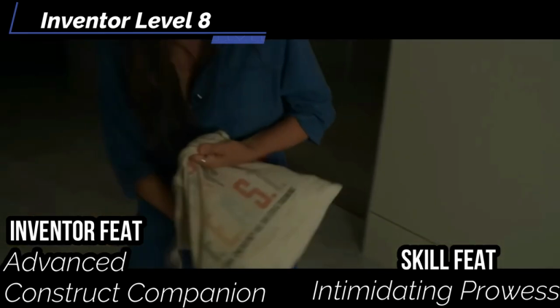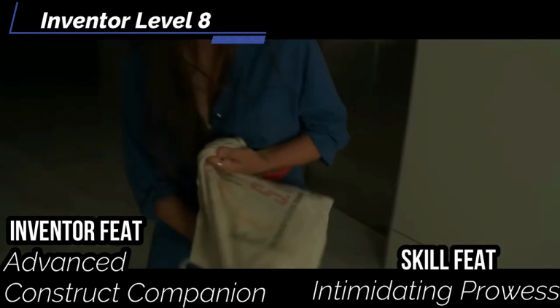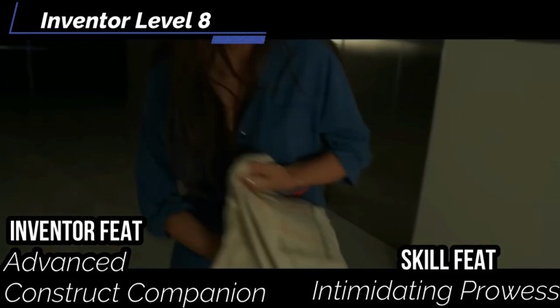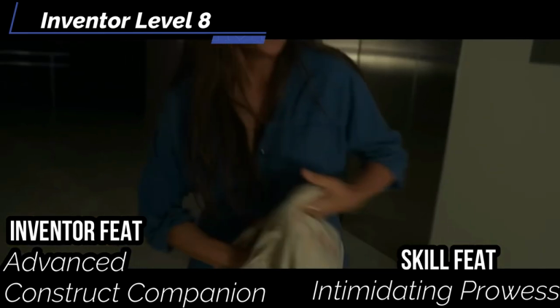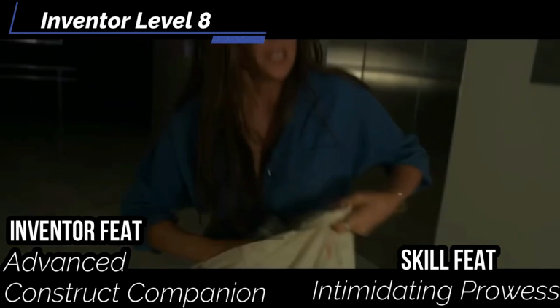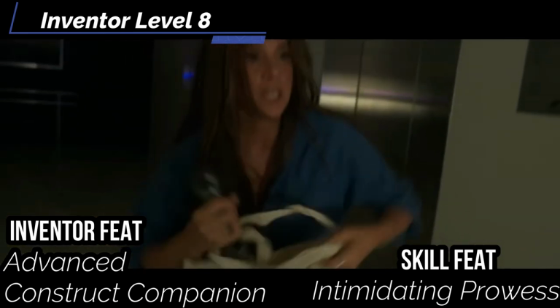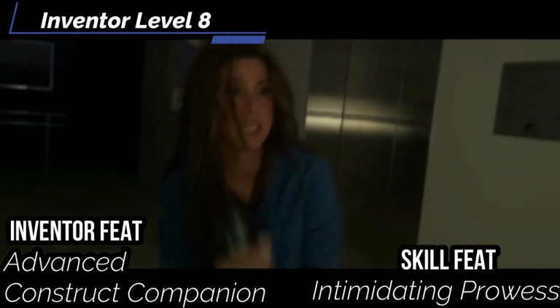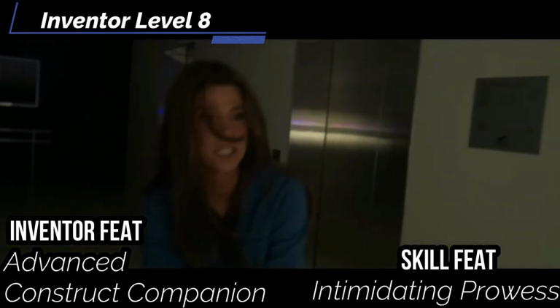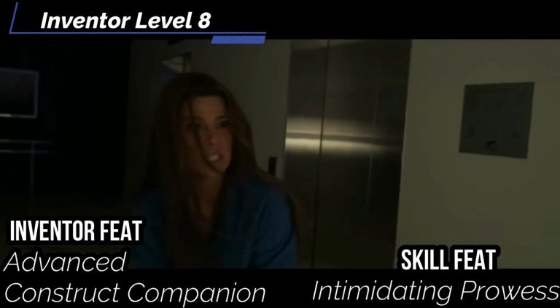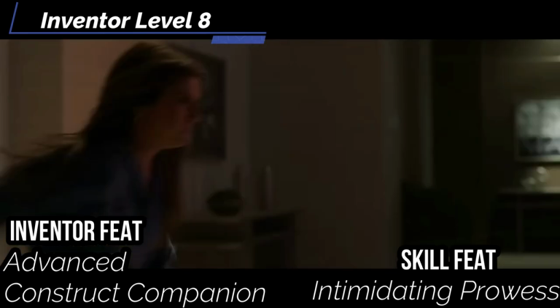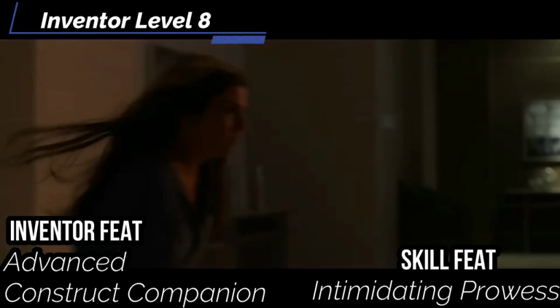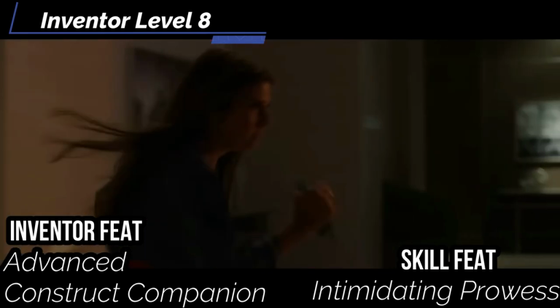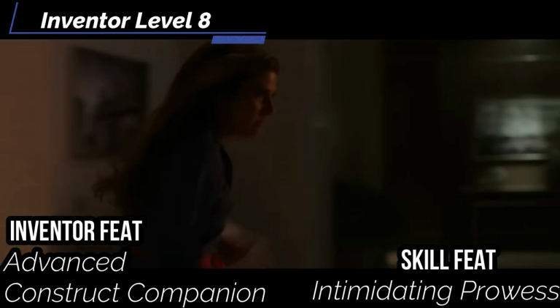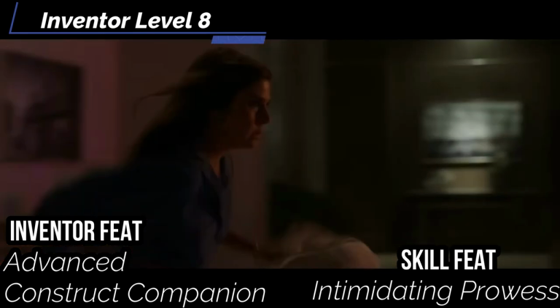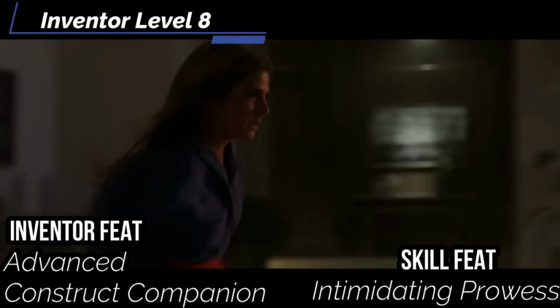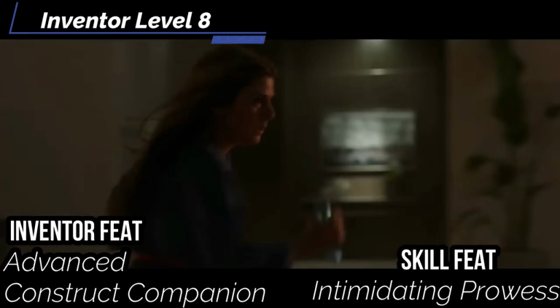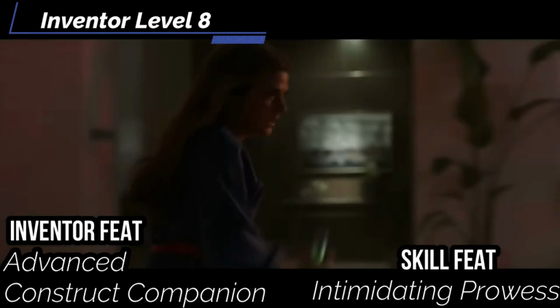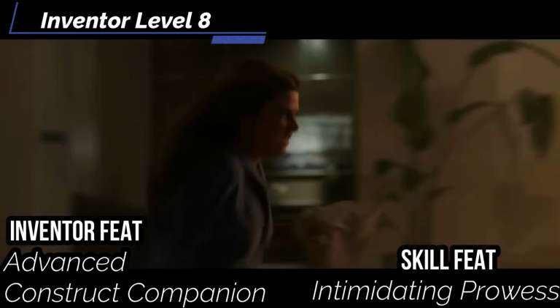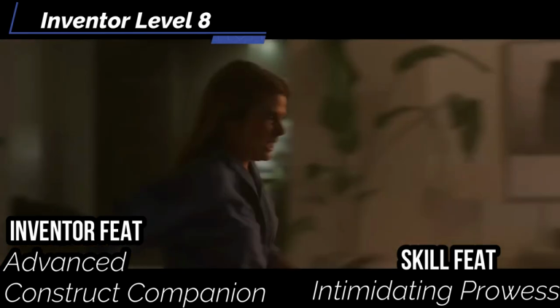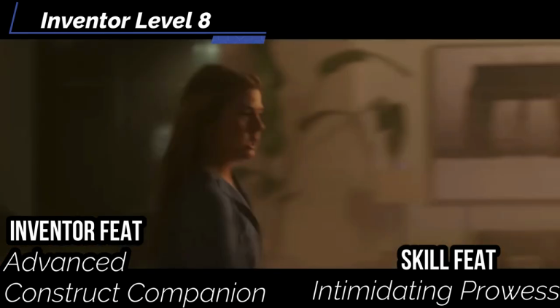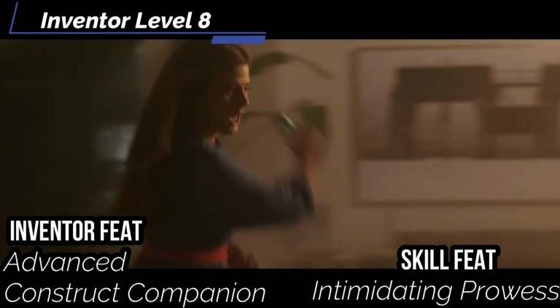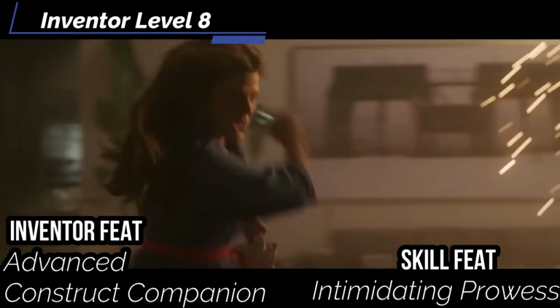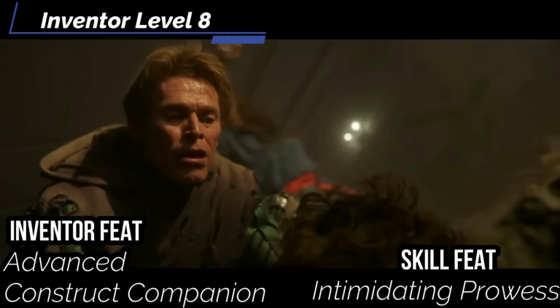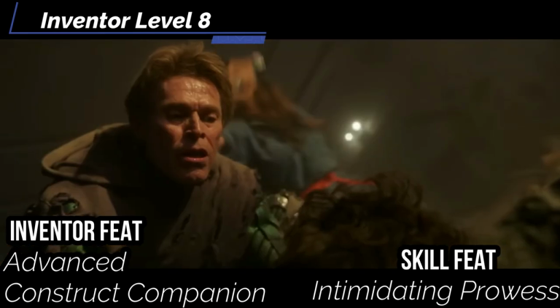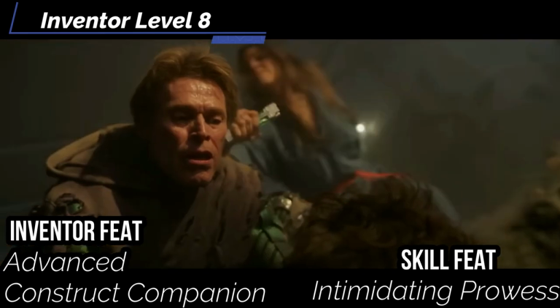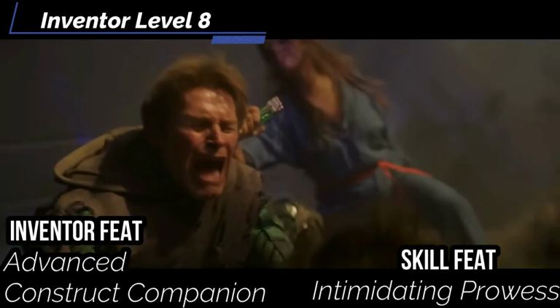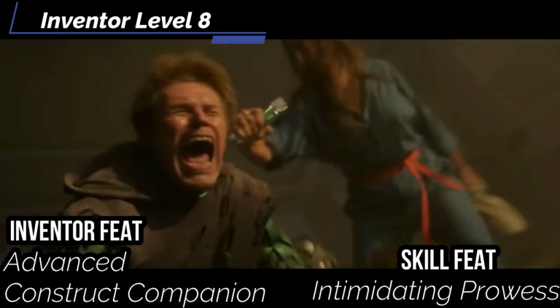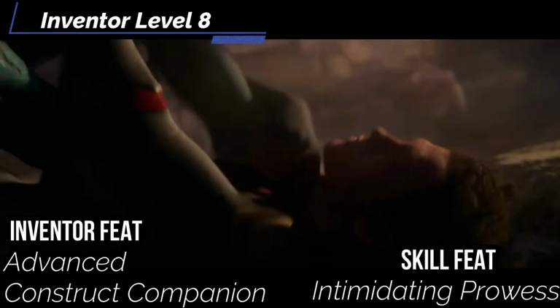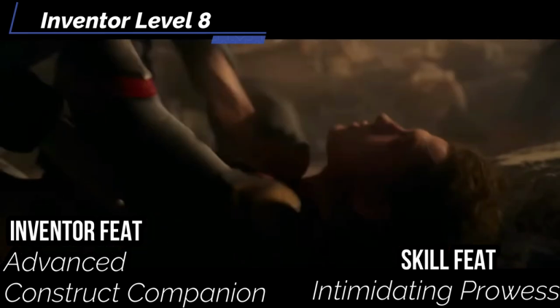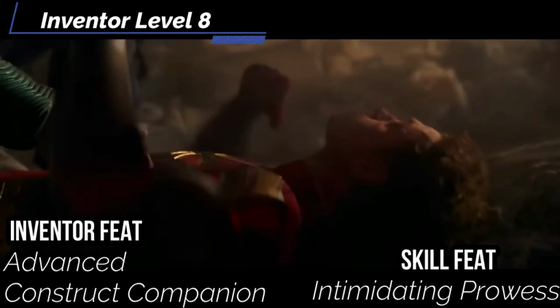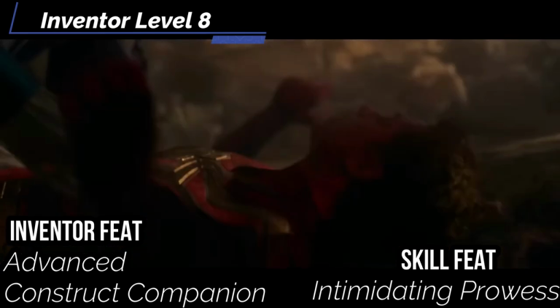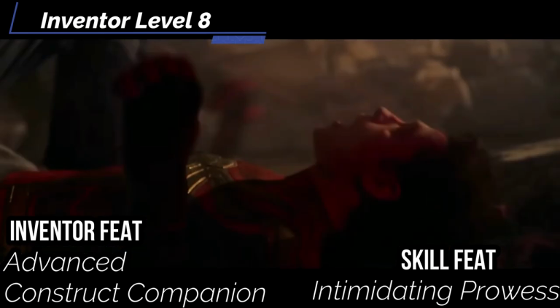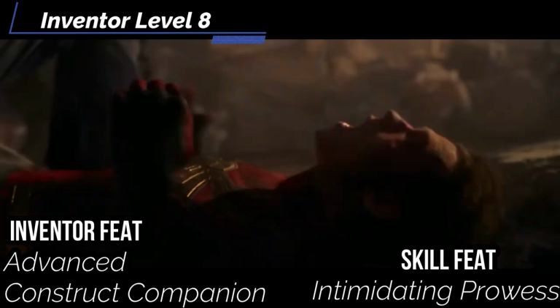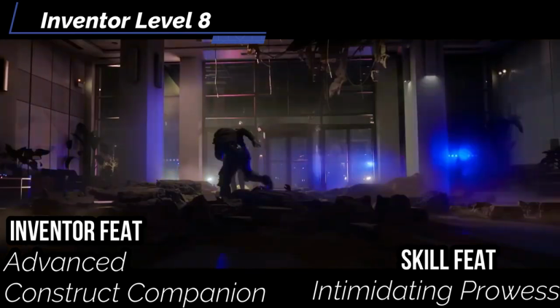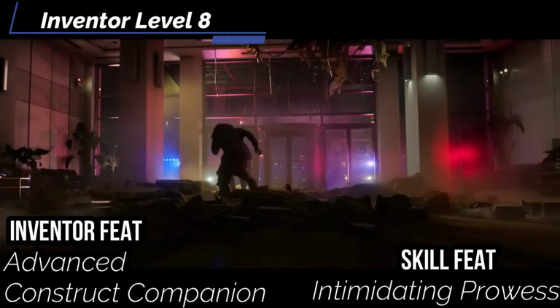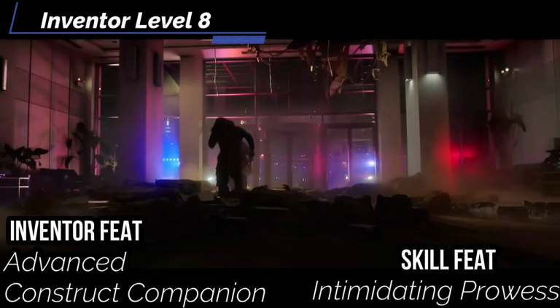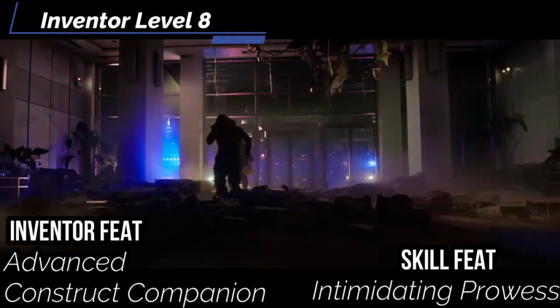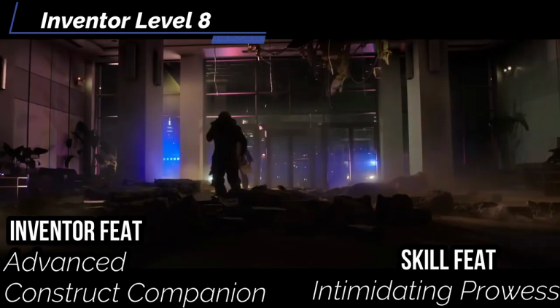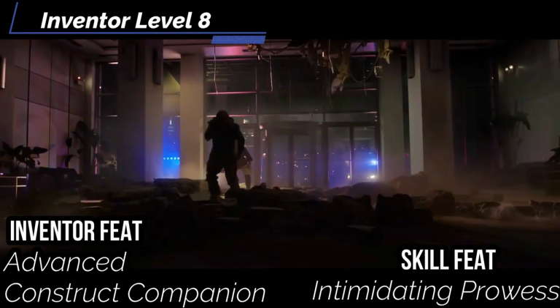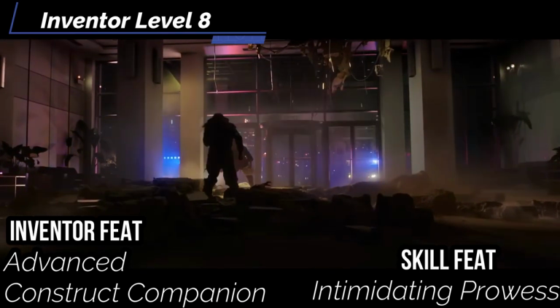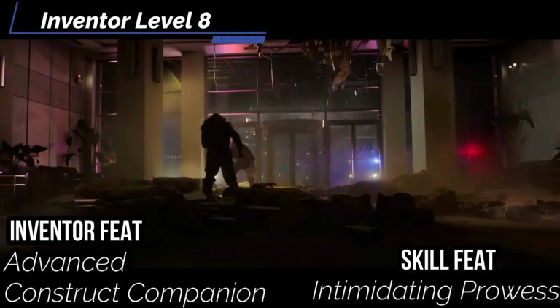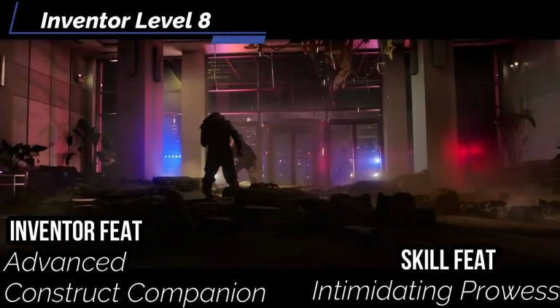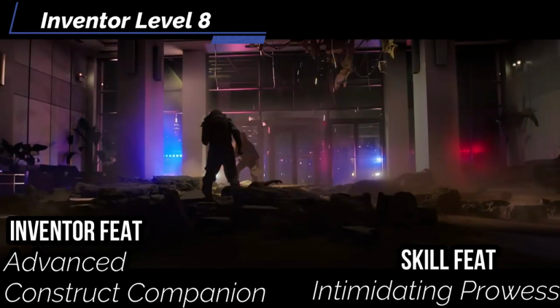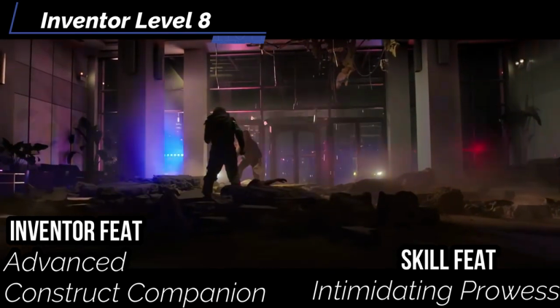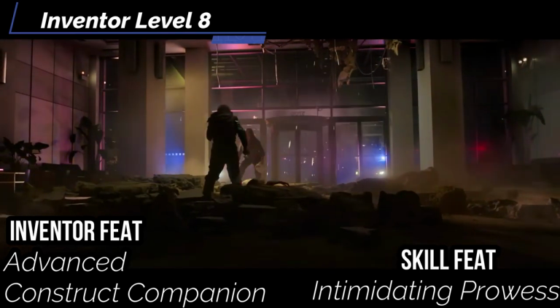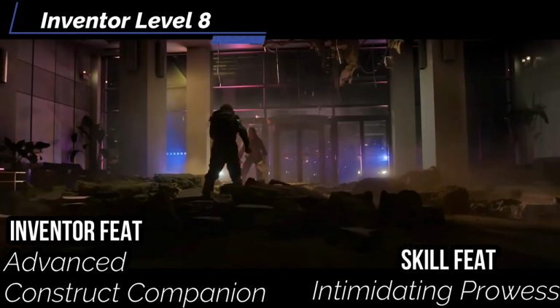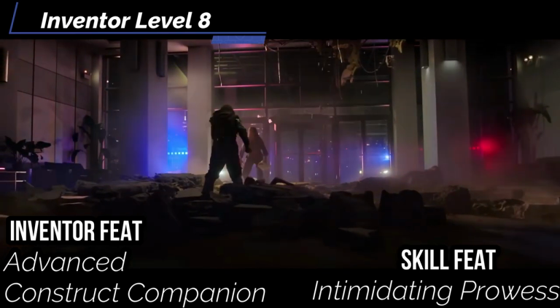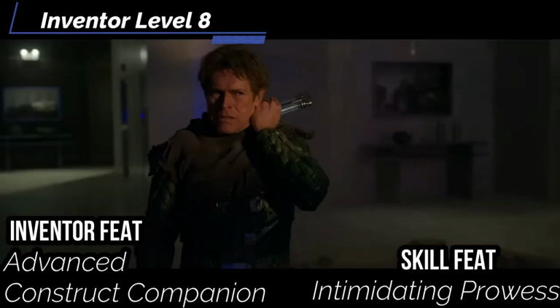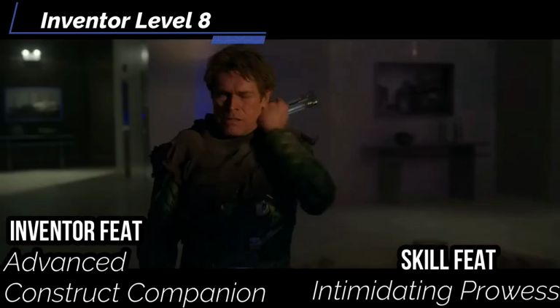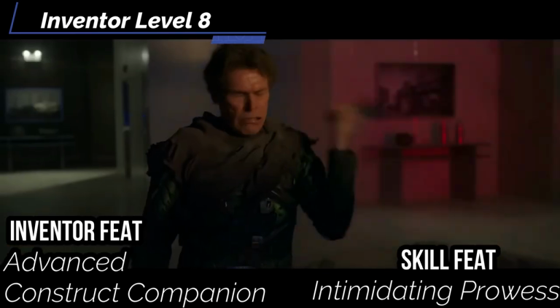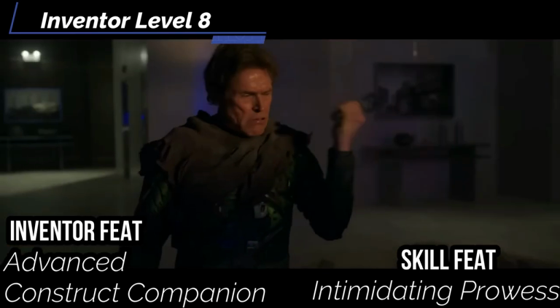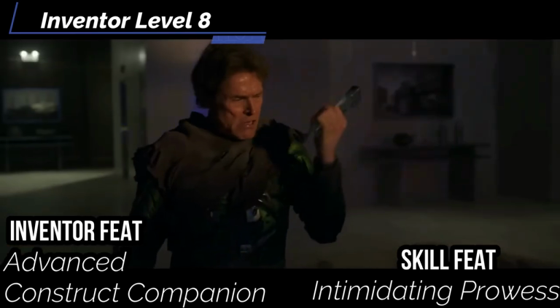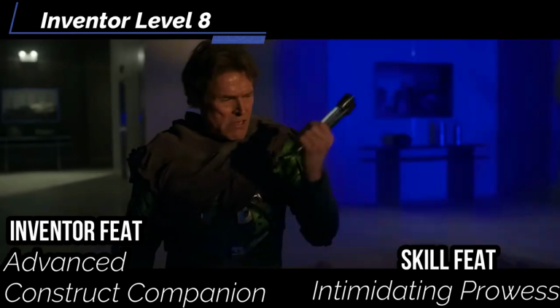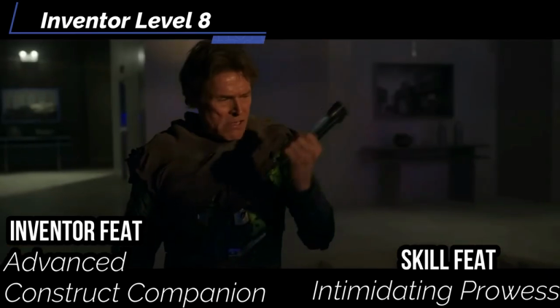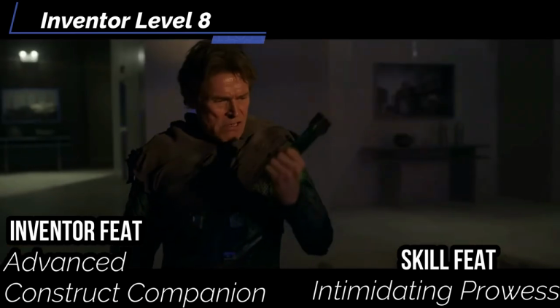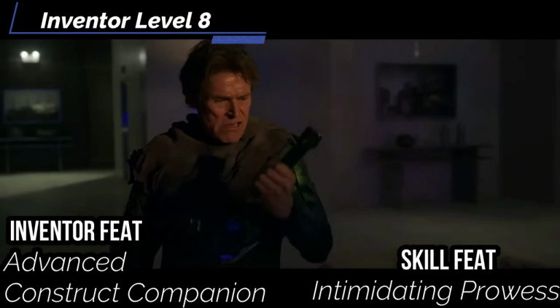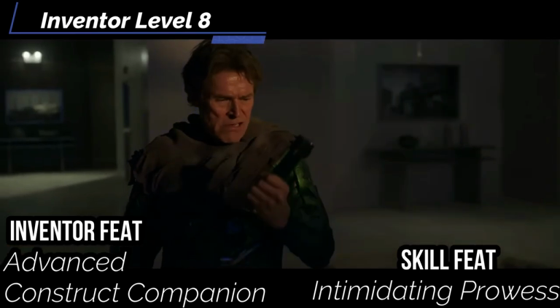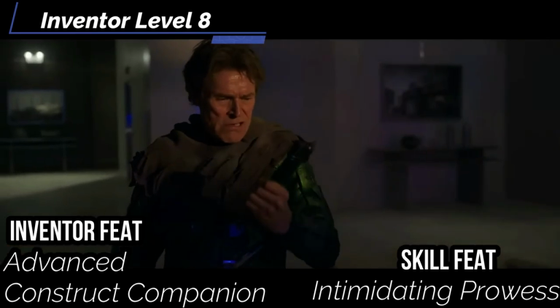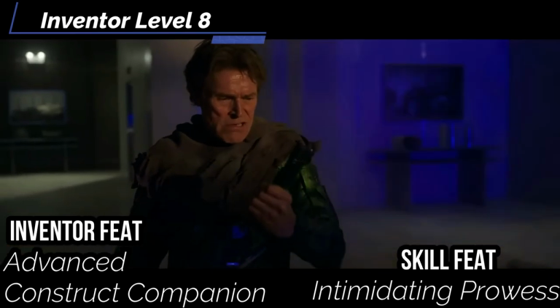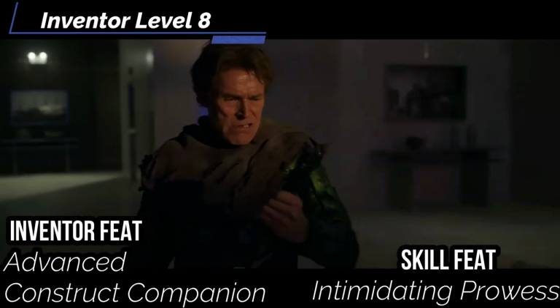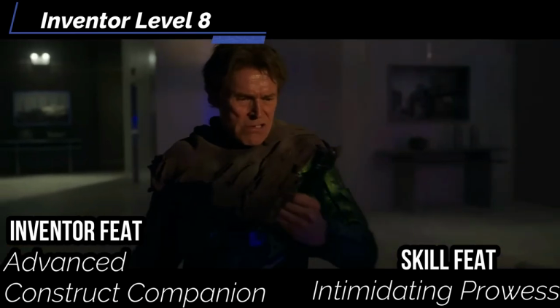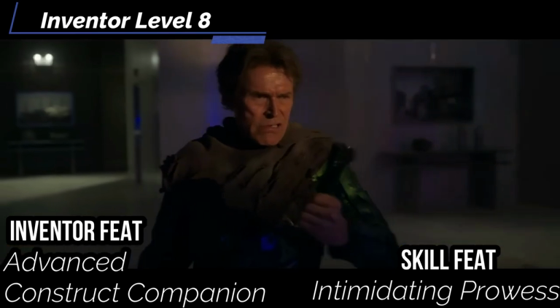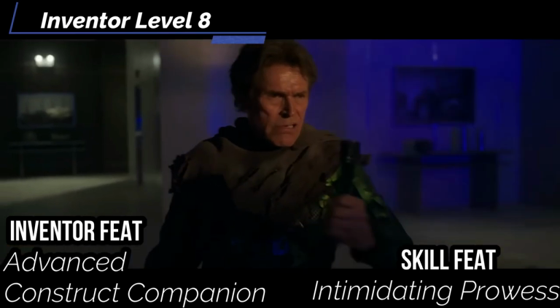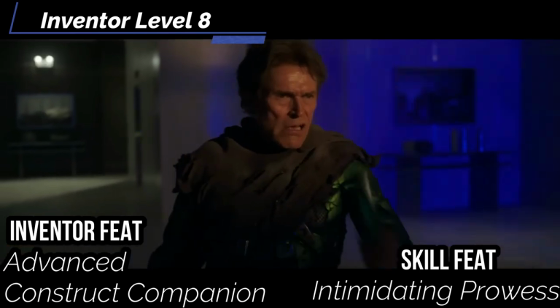For our inventor feat, get advanced construct companion for our glider — increase its strength, dexterity, constitution, and wisdom modifiers all by one. You increase its unarmed attack damage from one die to two dice, increase its rank in perception and all saving throws to expert, and increase its ranks in intimidation, stealth, and survival to trained (or expert if already trained). You now change its size to medium, small, or large — personally I'll go large, so now we can ride it.